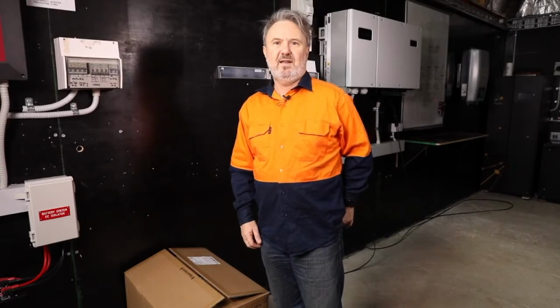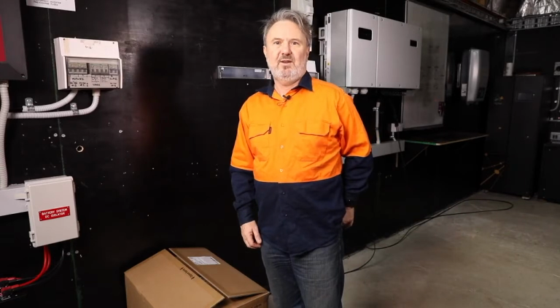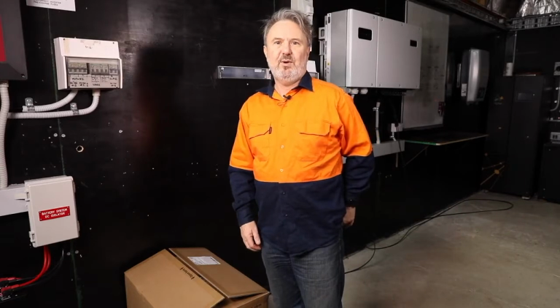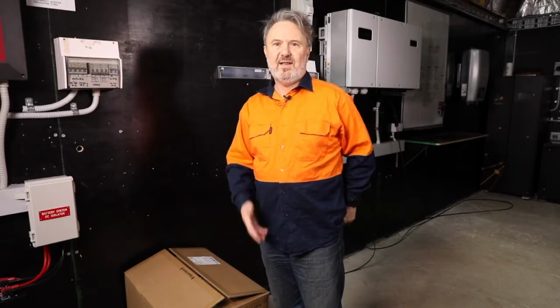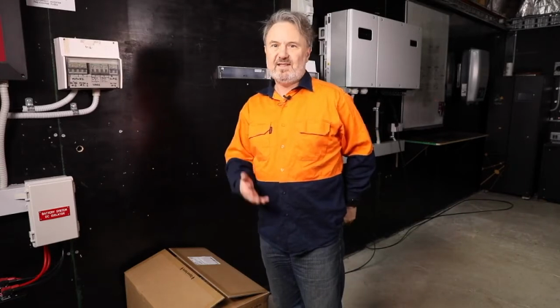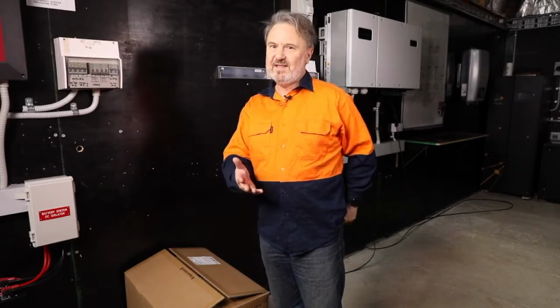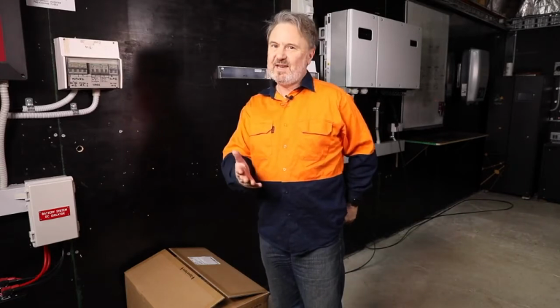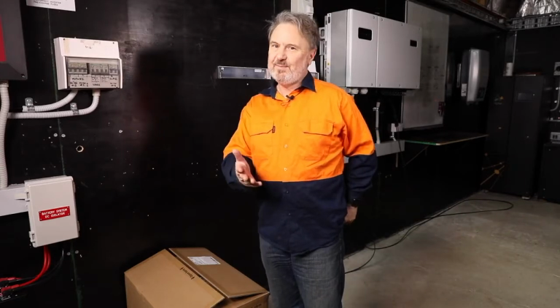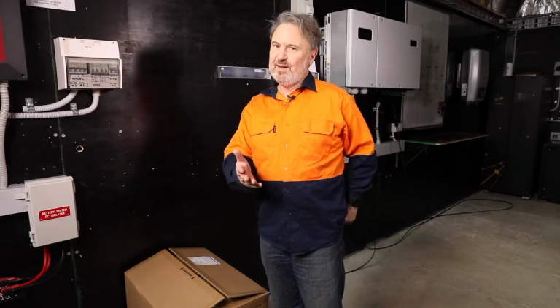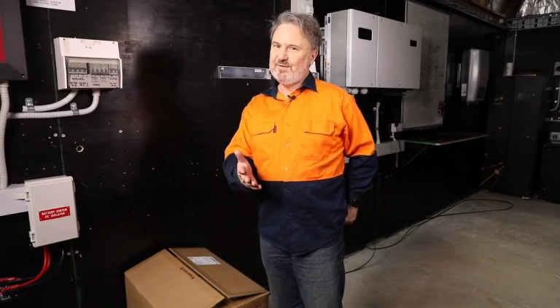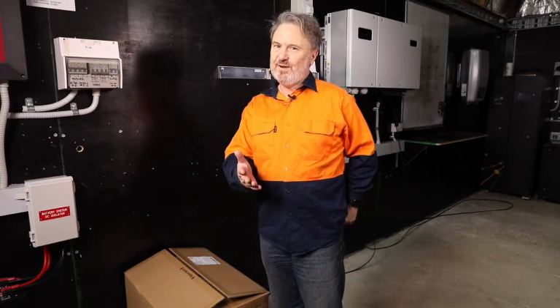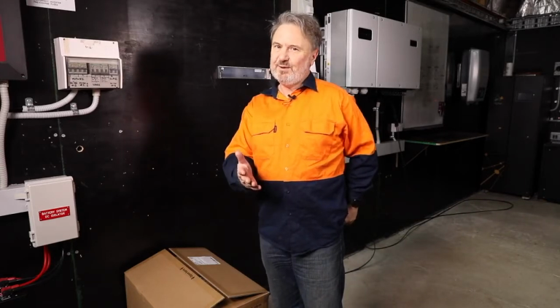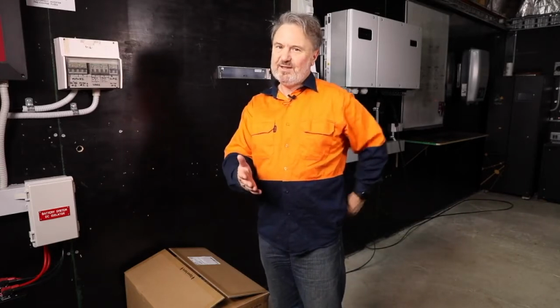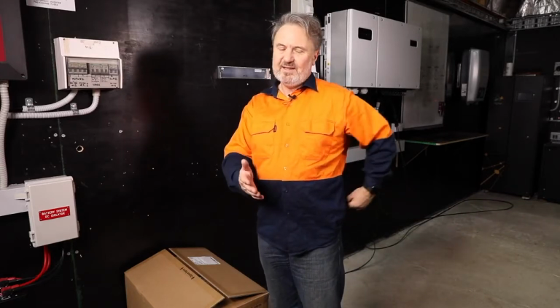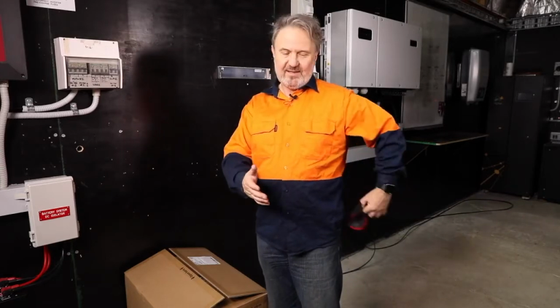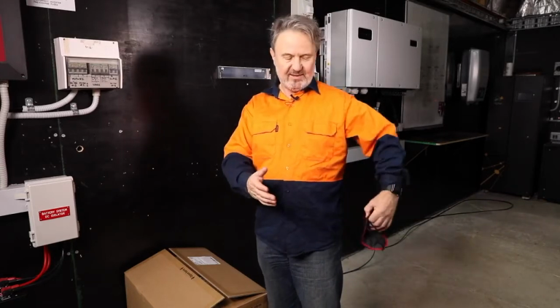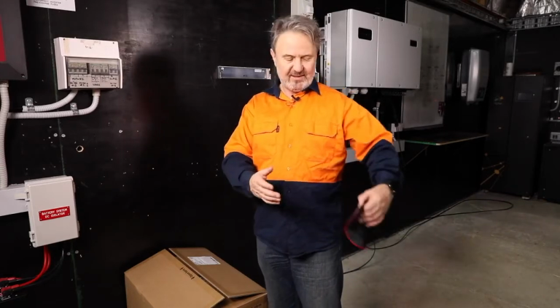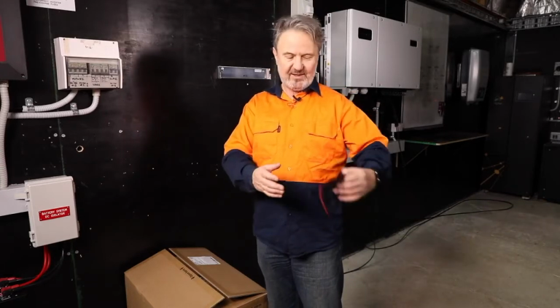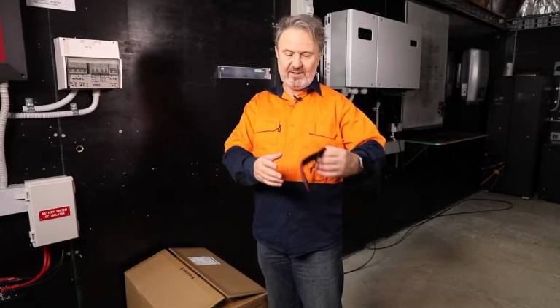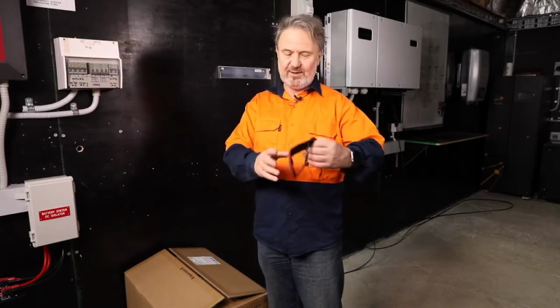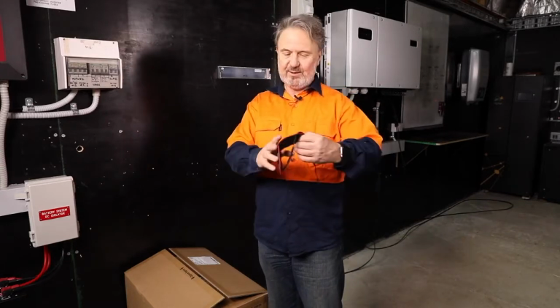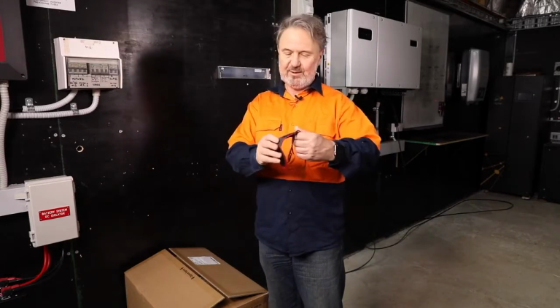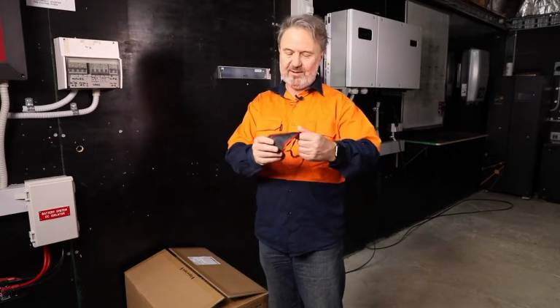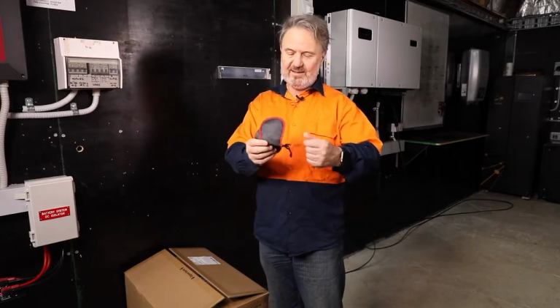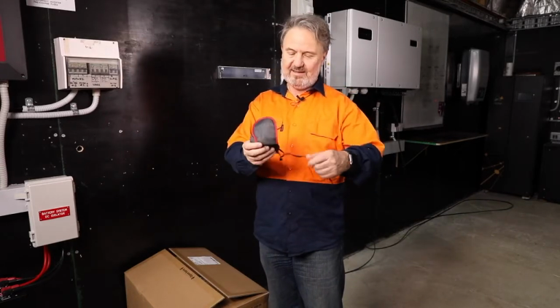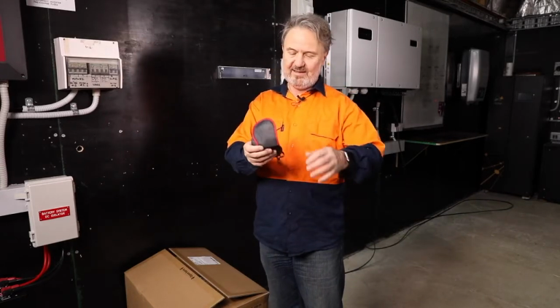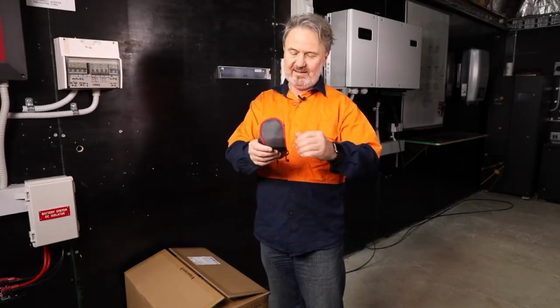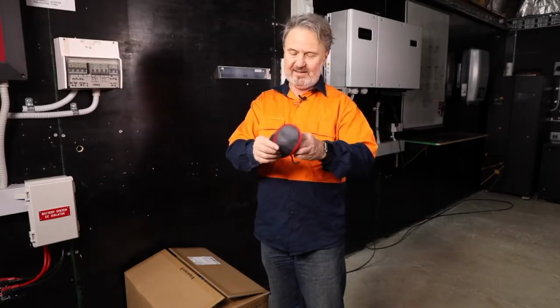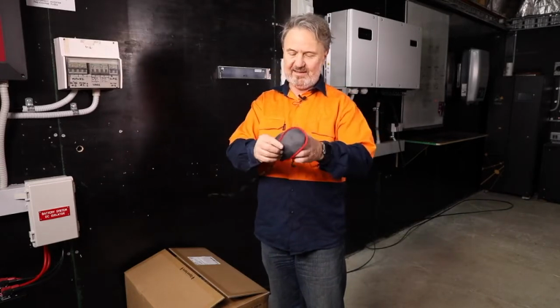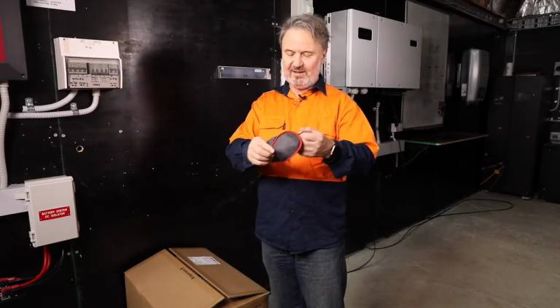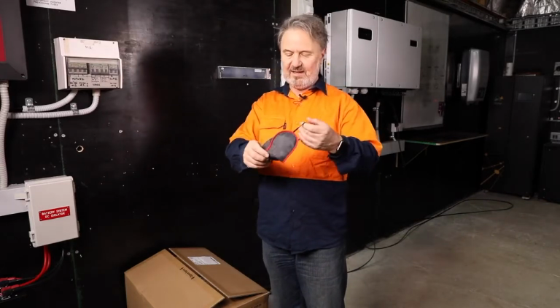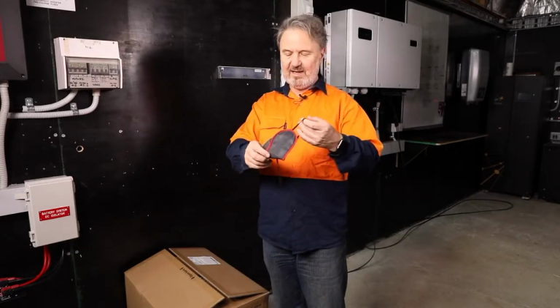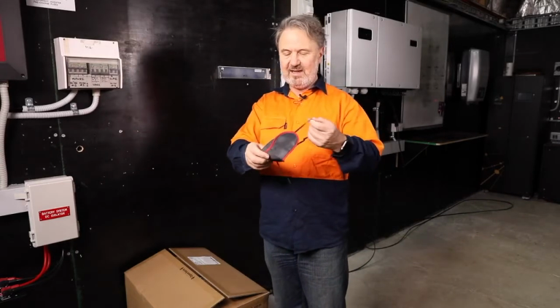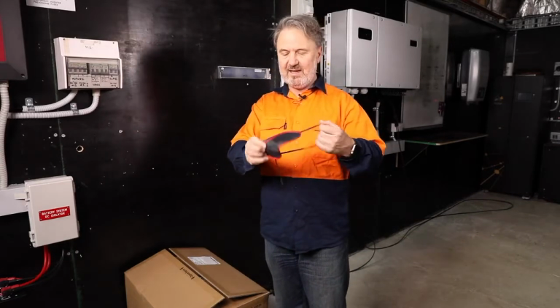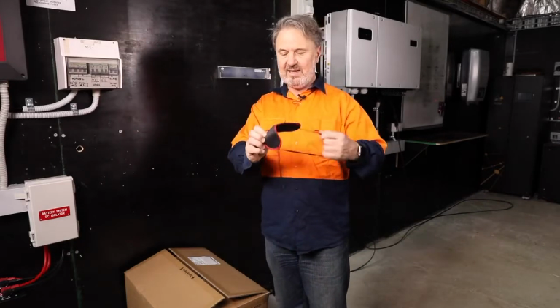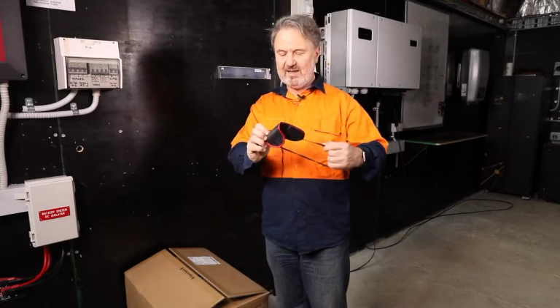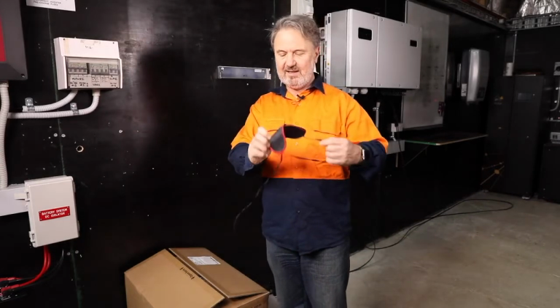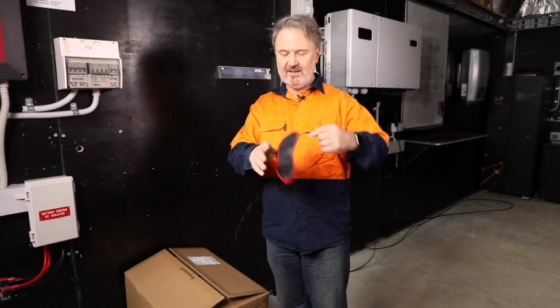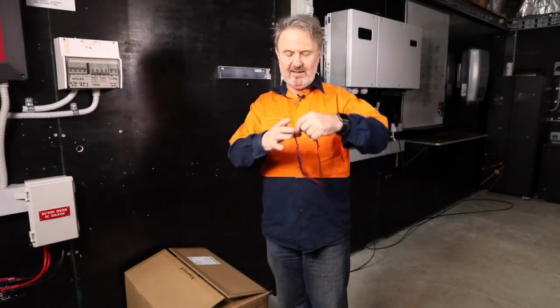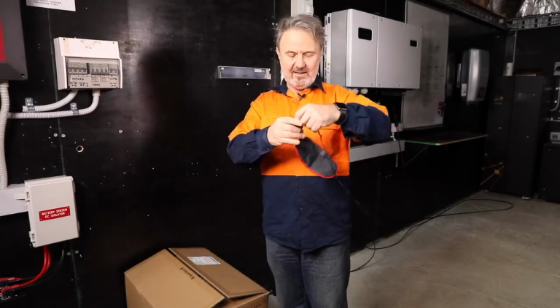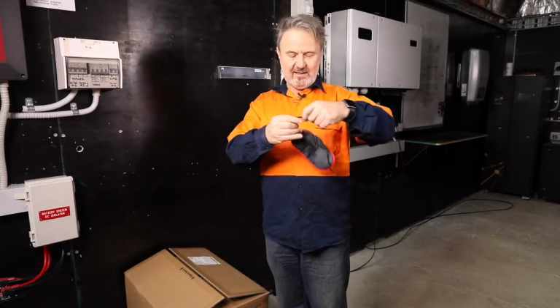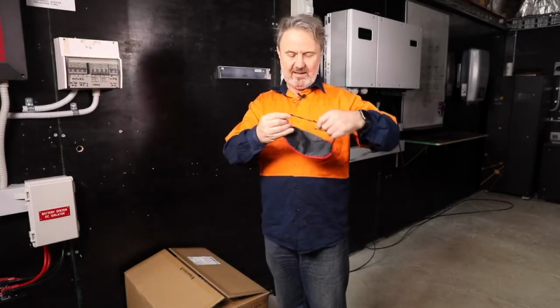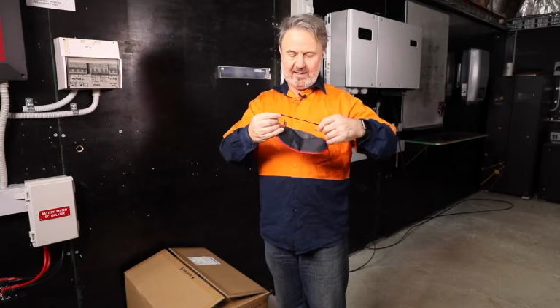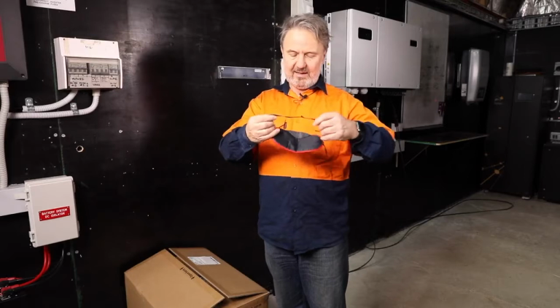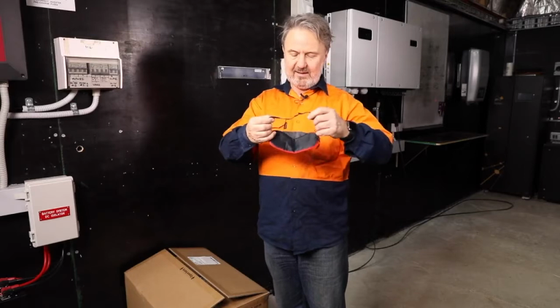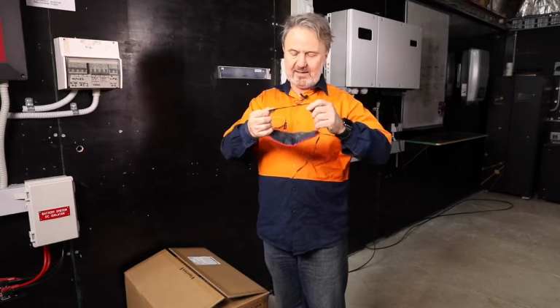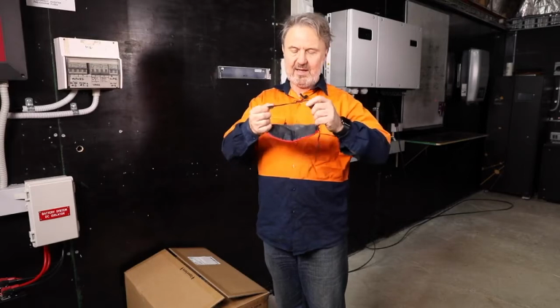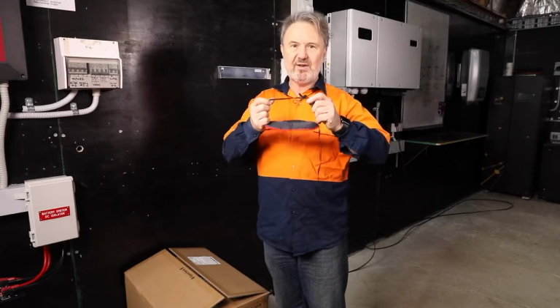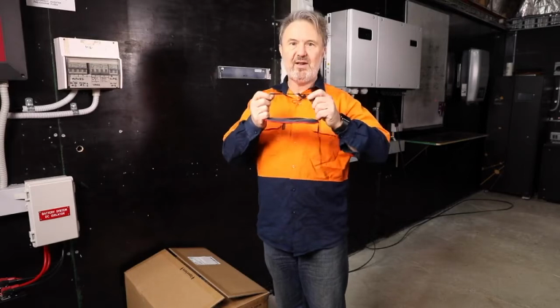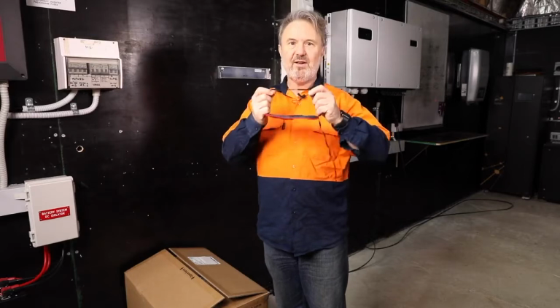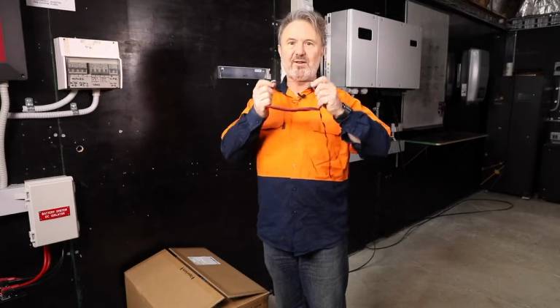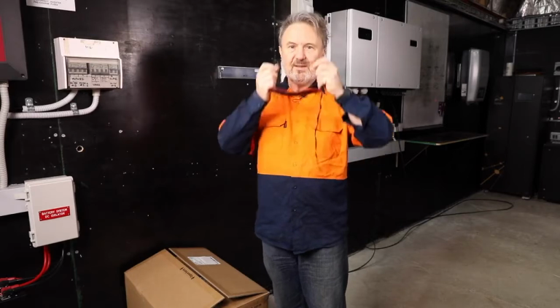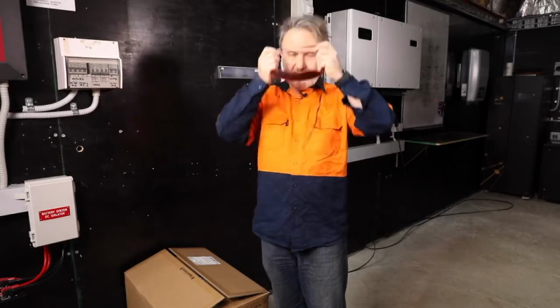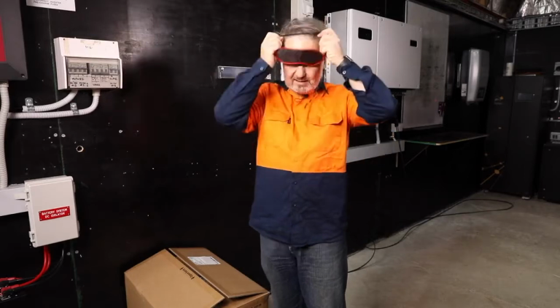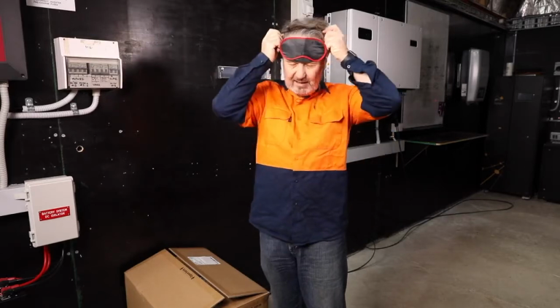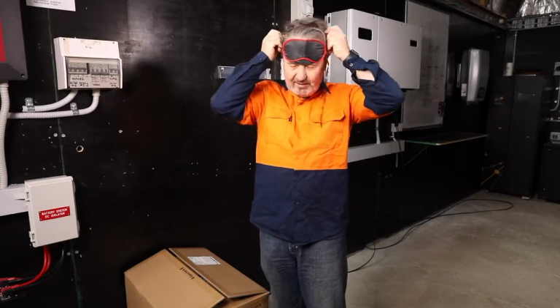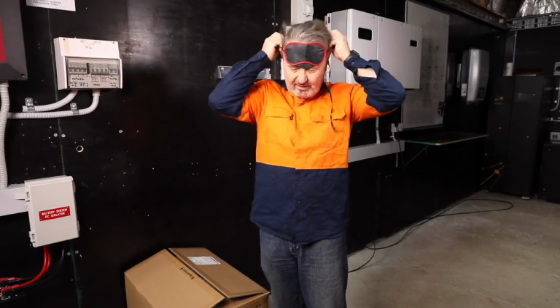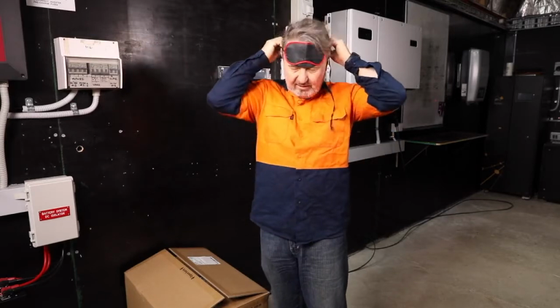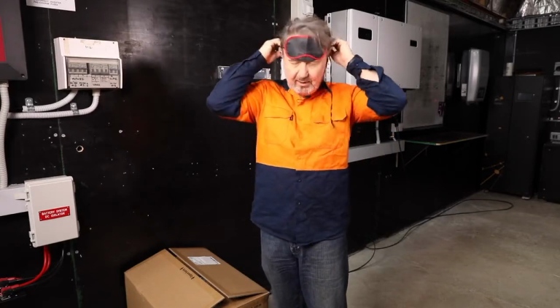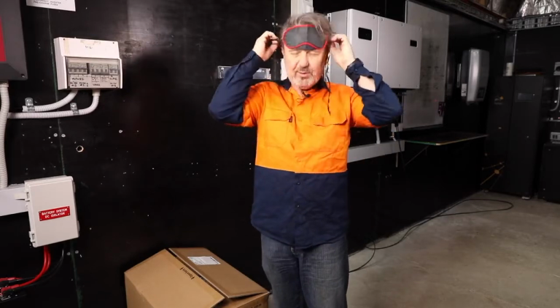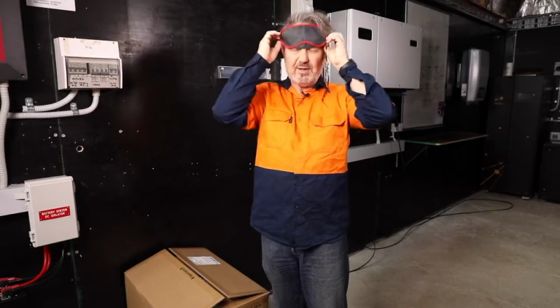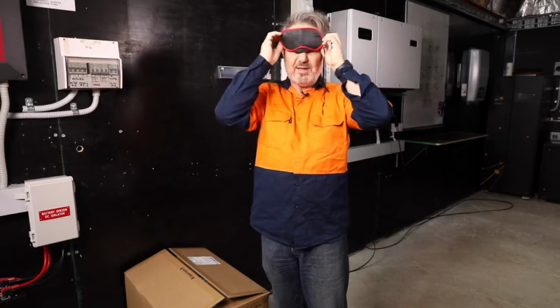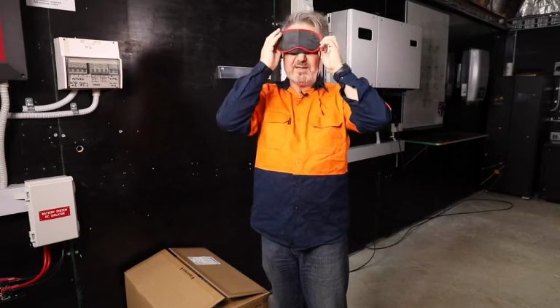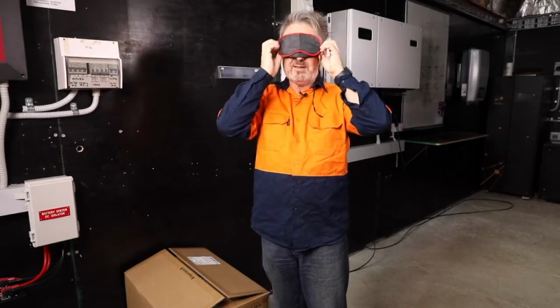Well, I did say blindfolded, so nothing kinky here. Let's have a go and see how I do.